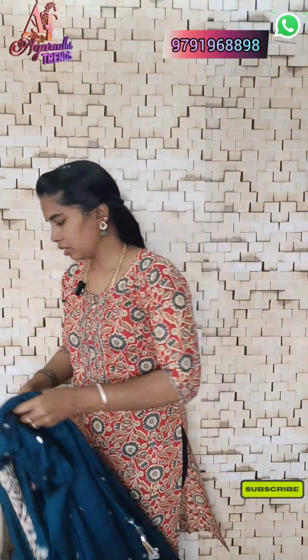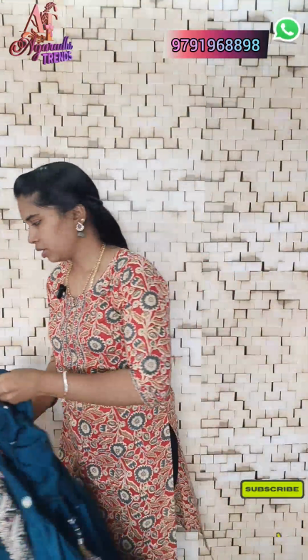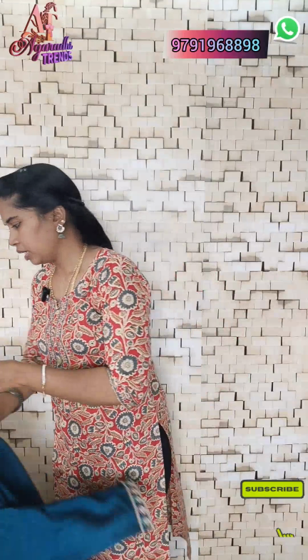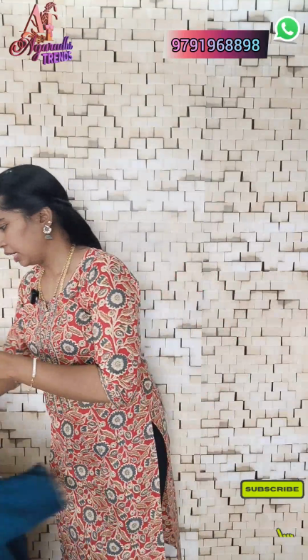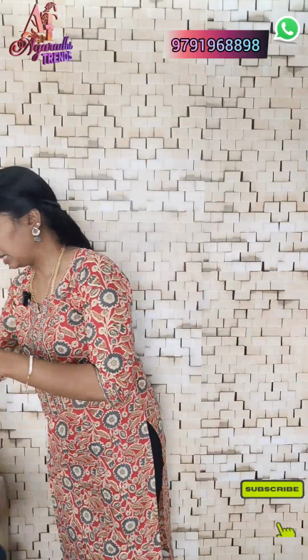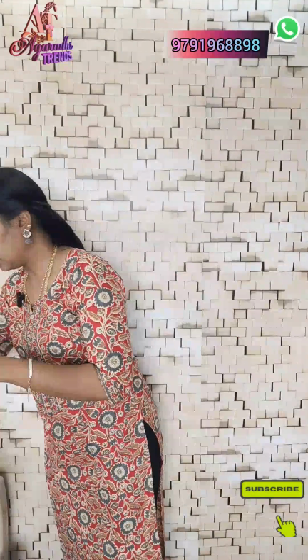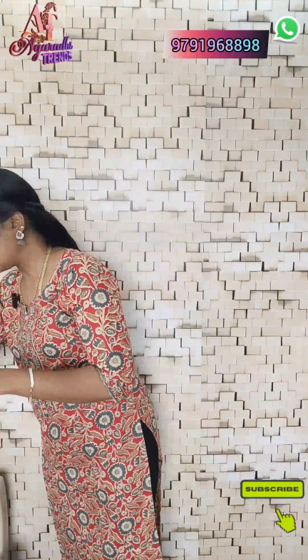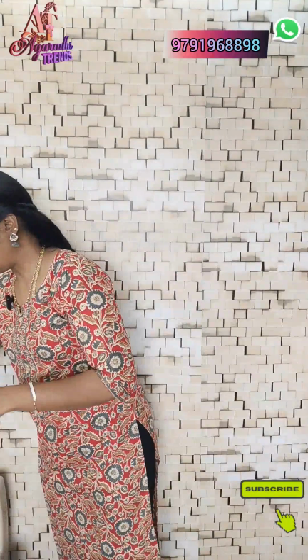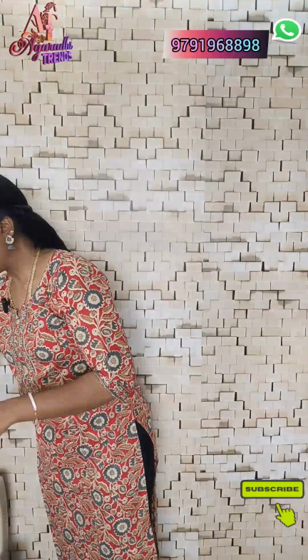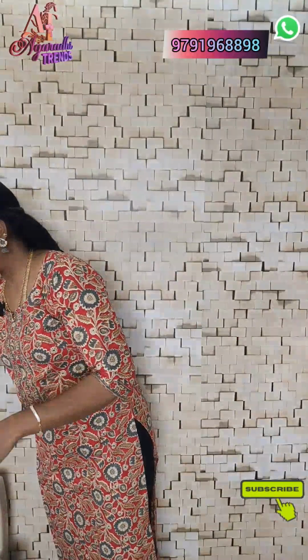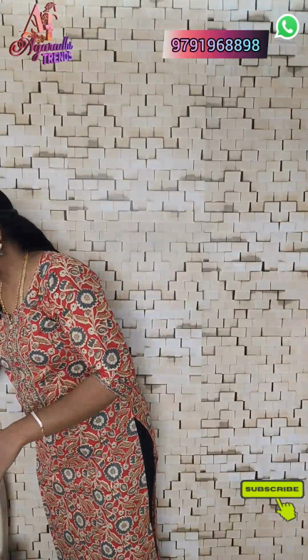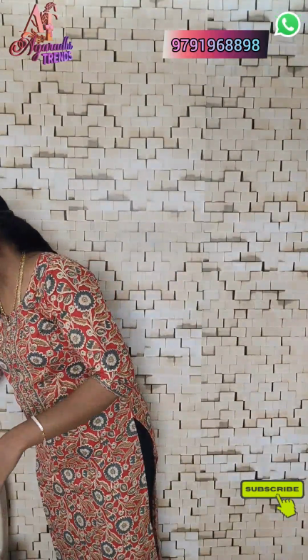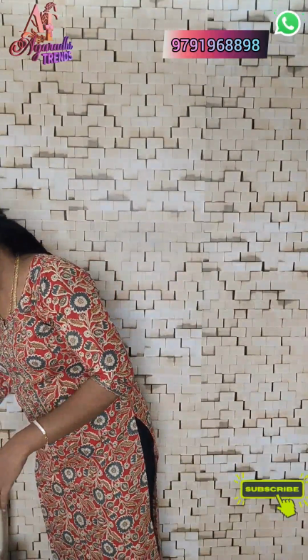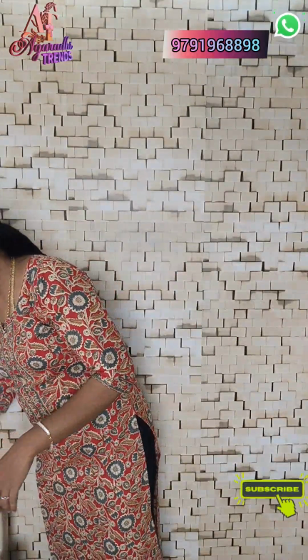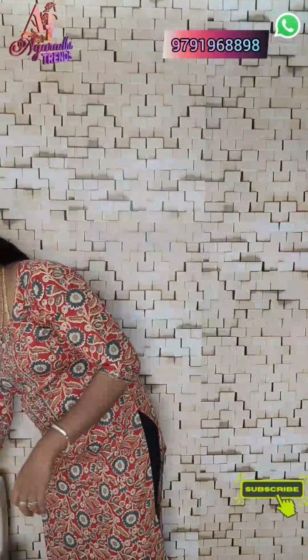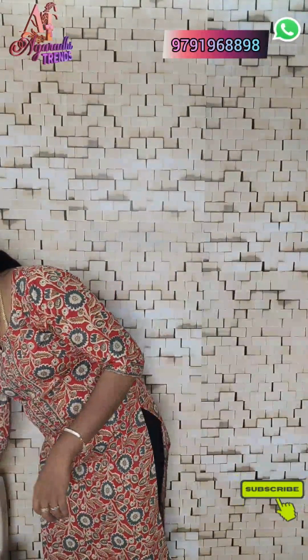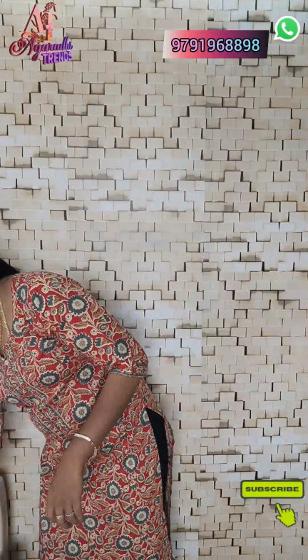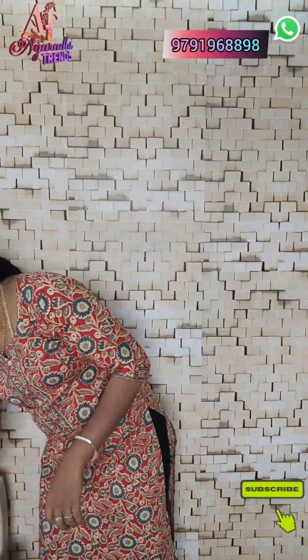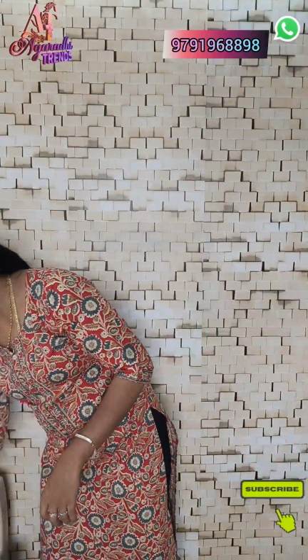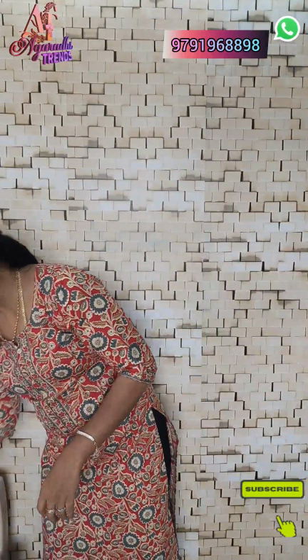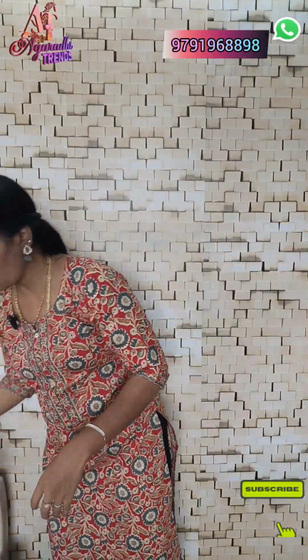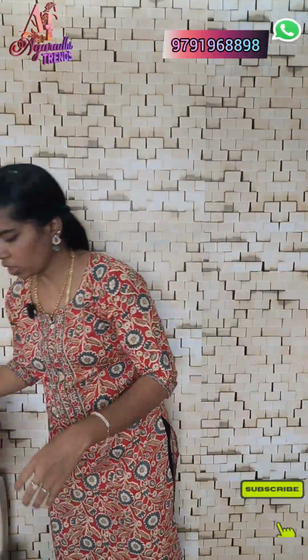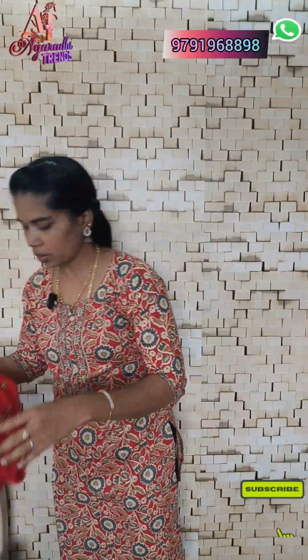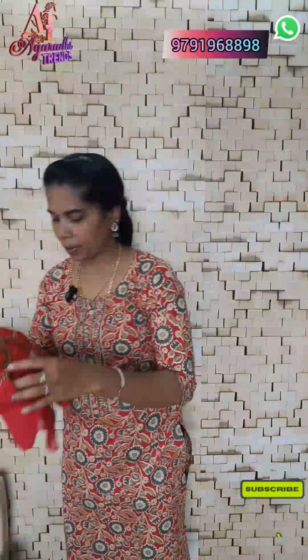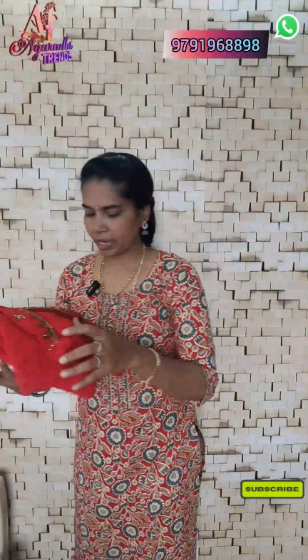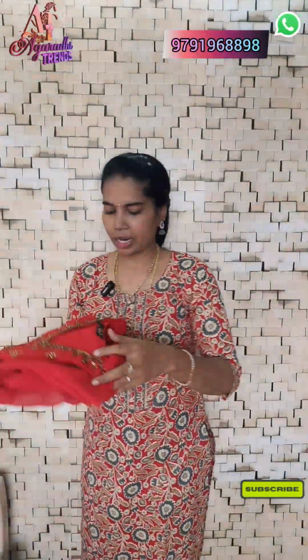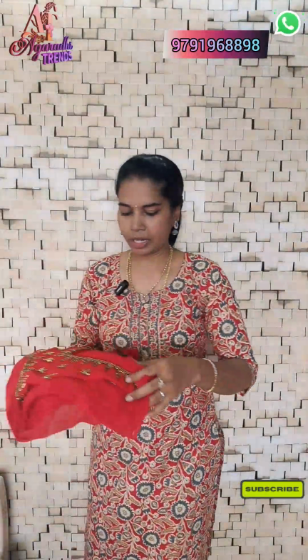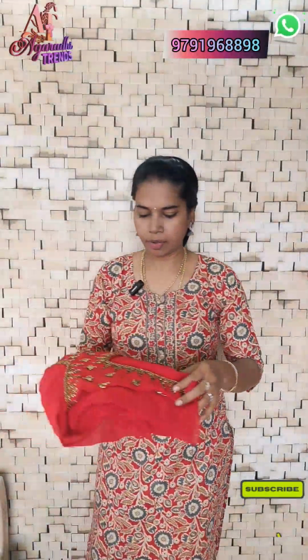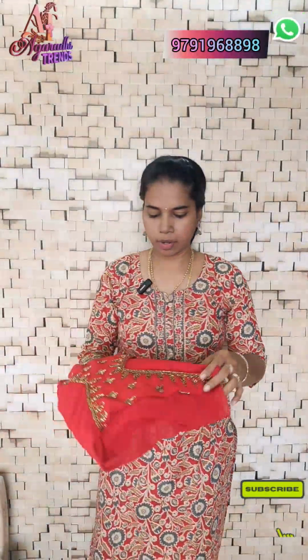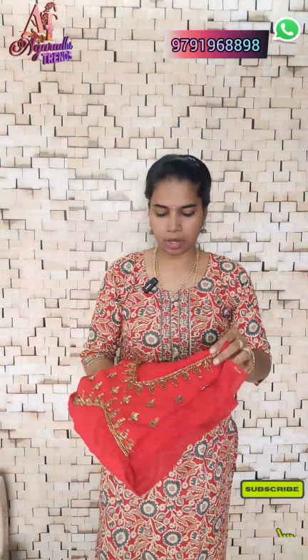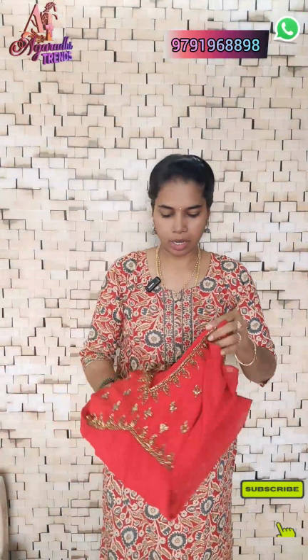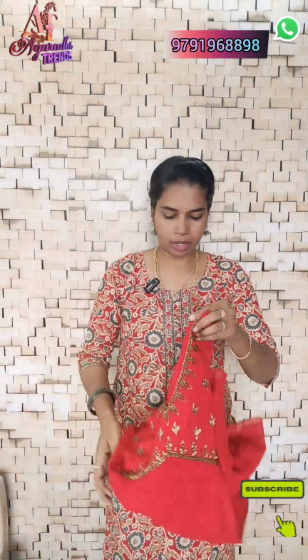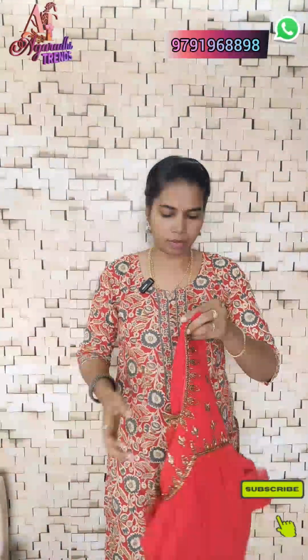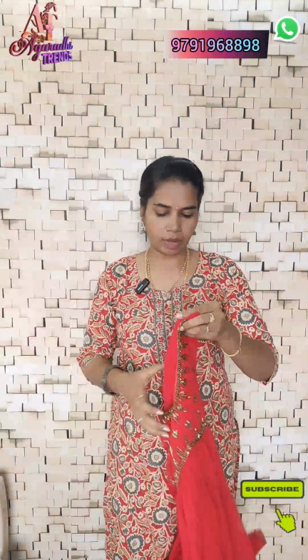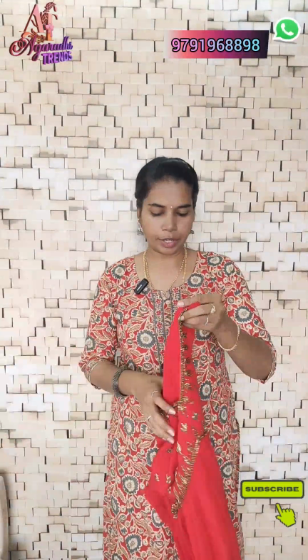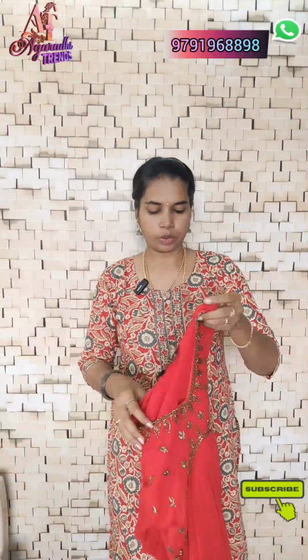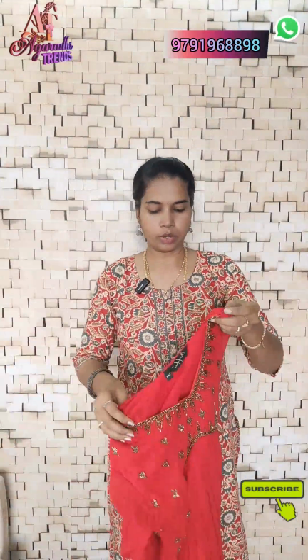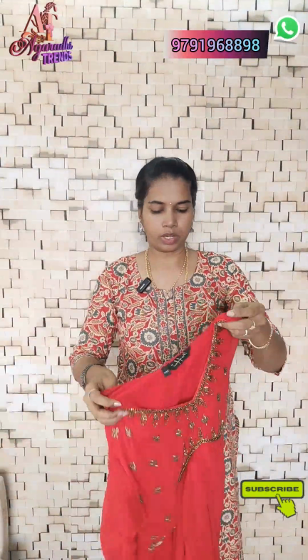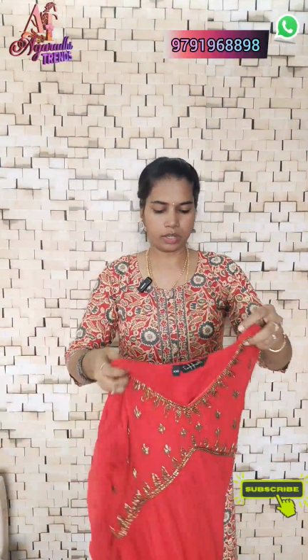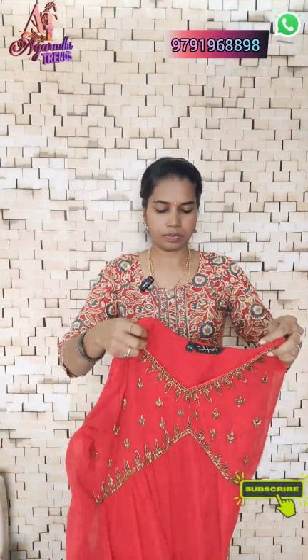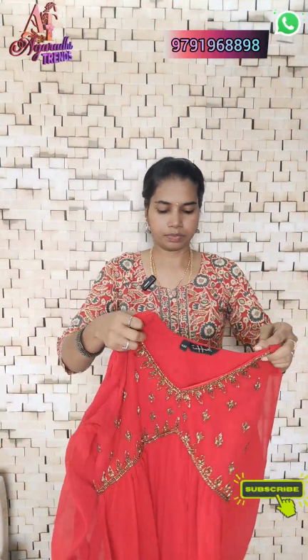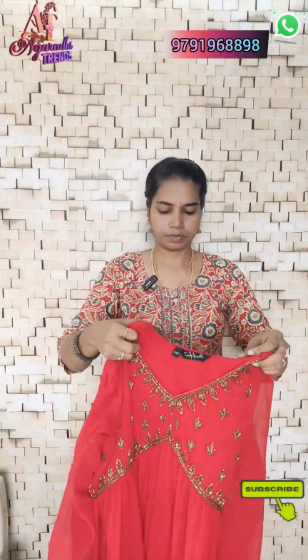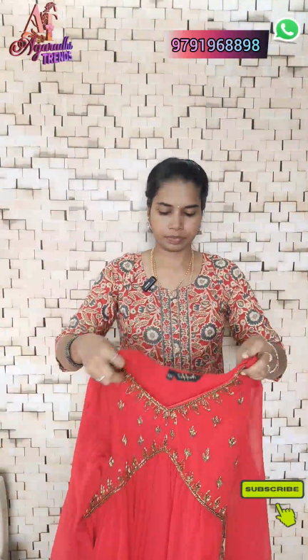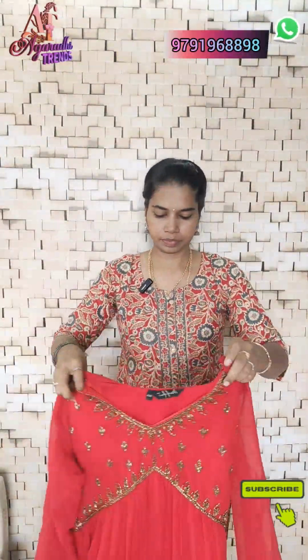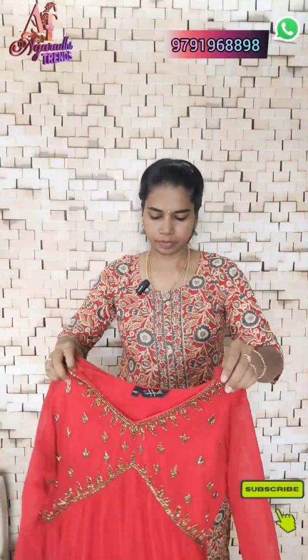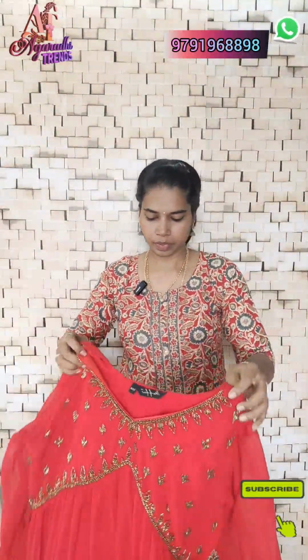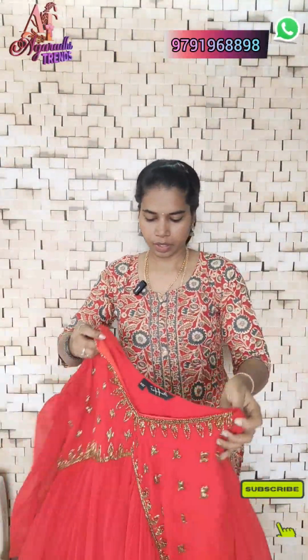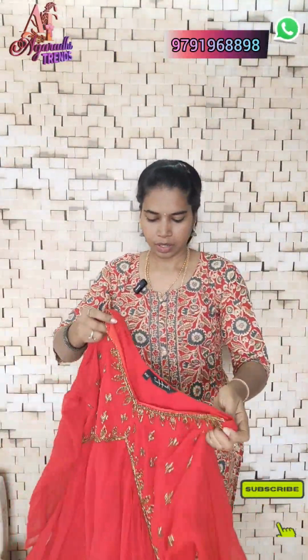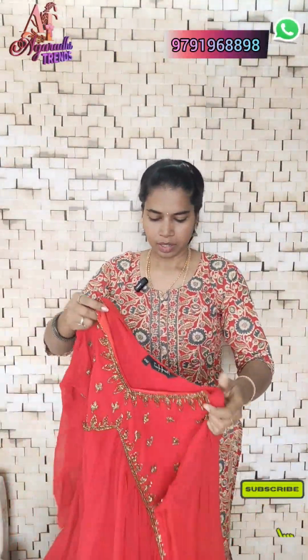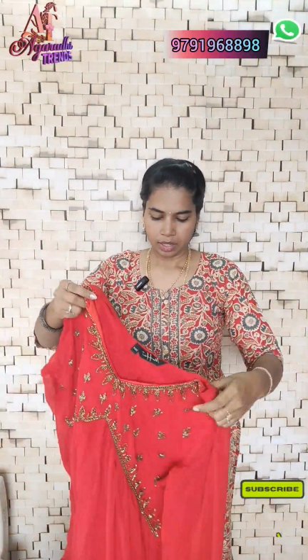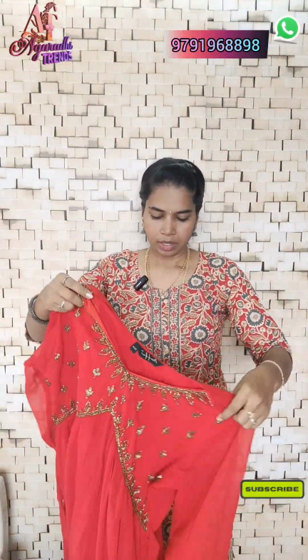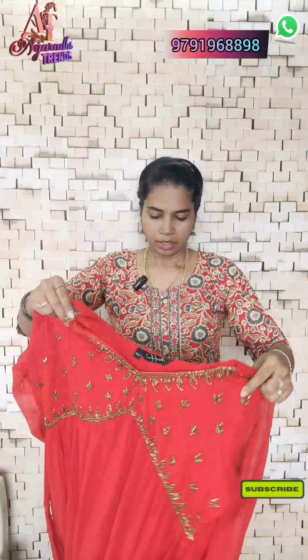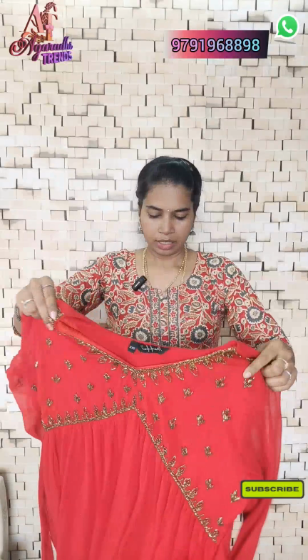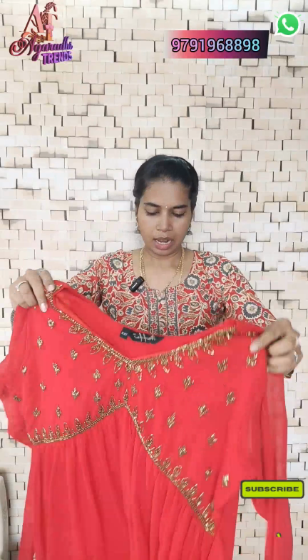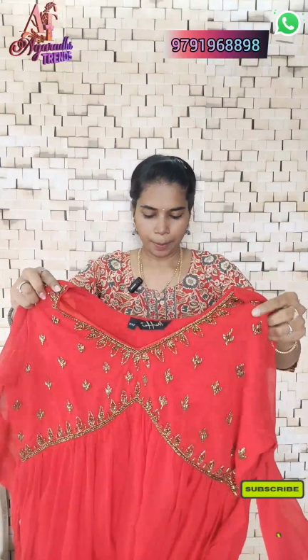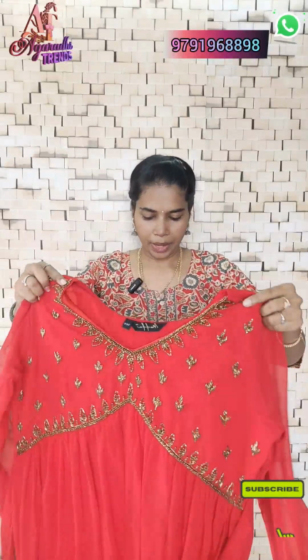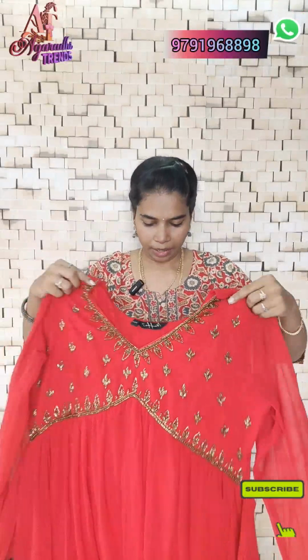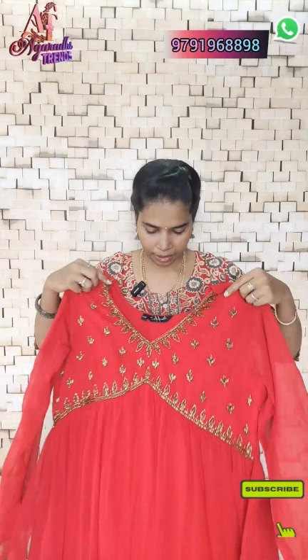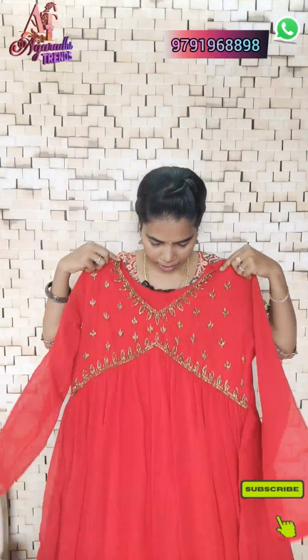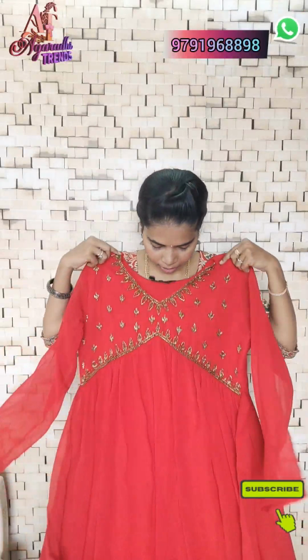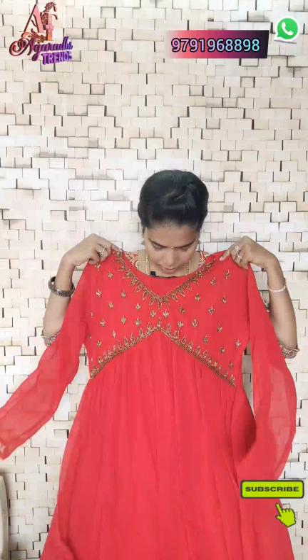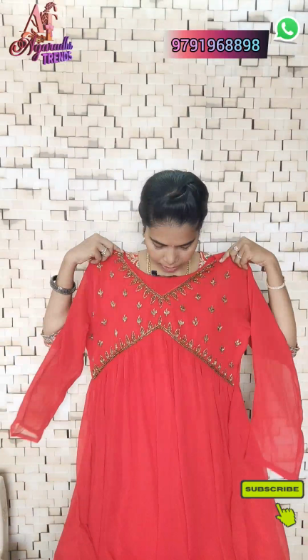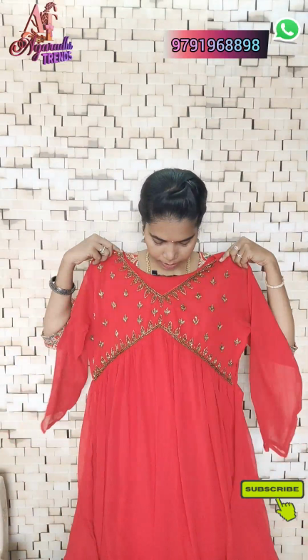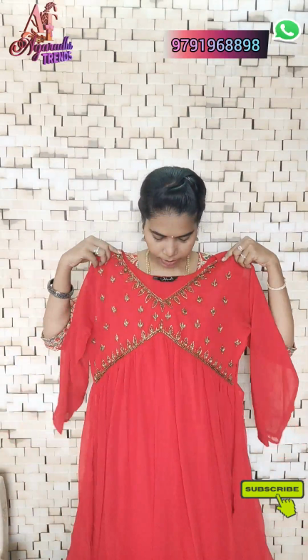The festive collection price is 250. Let us check and see how these look in styling.